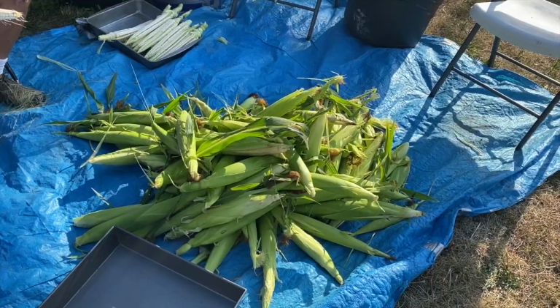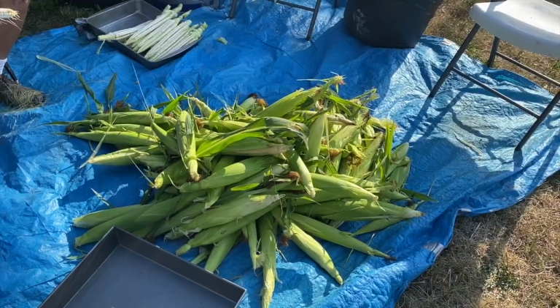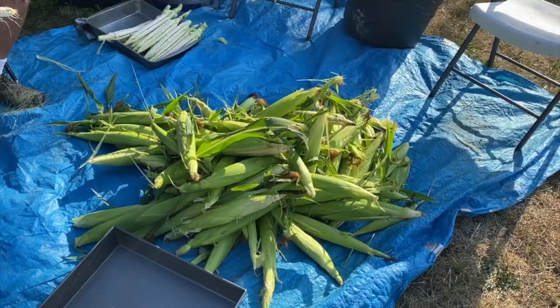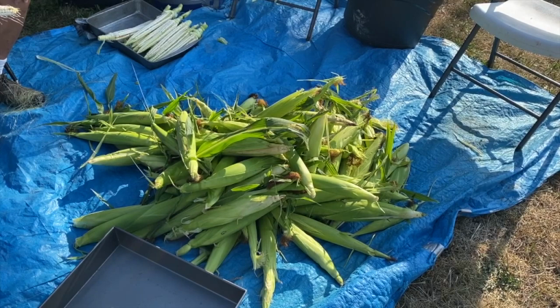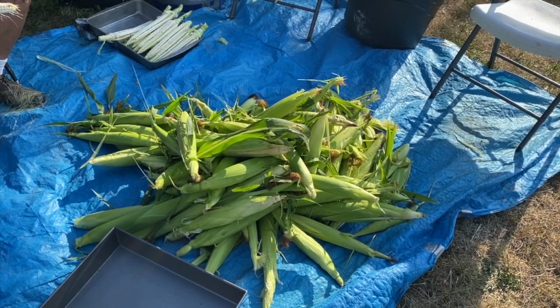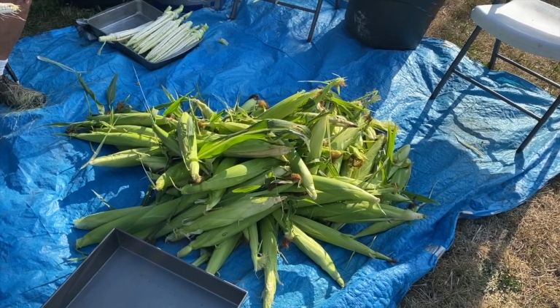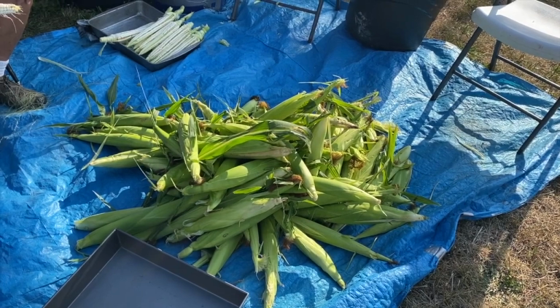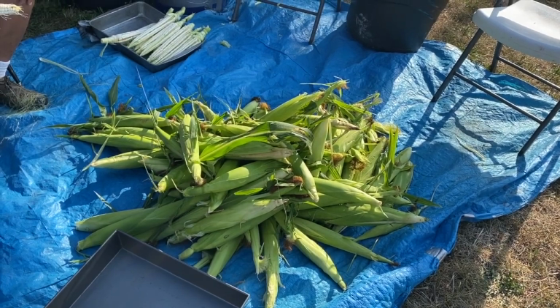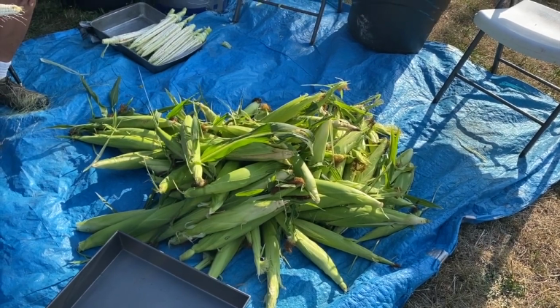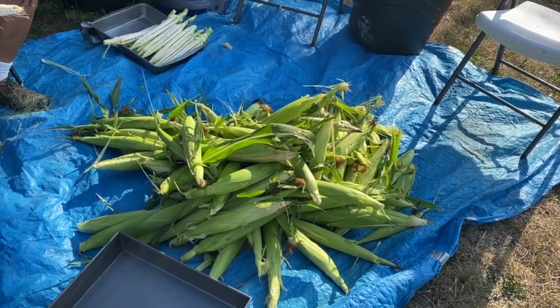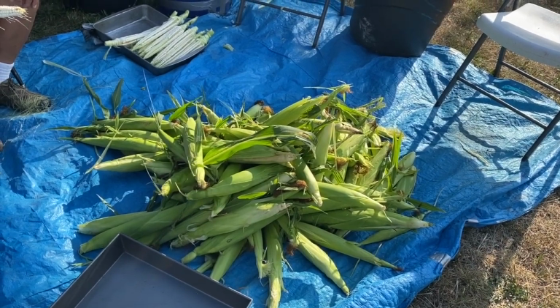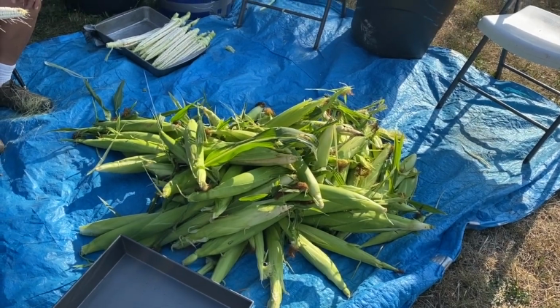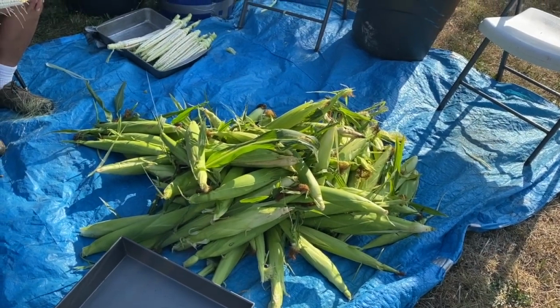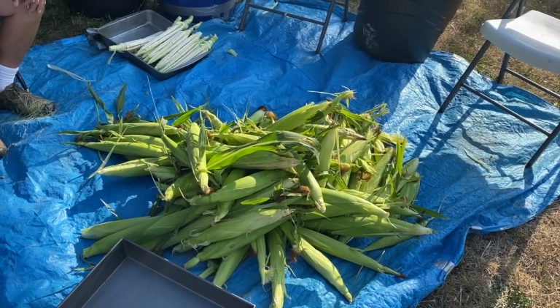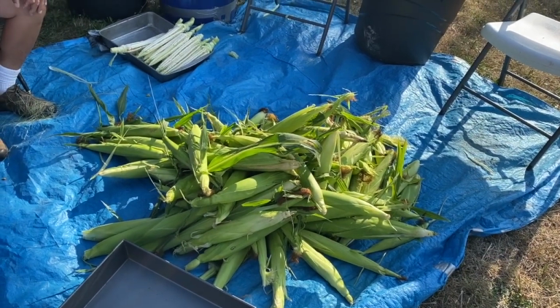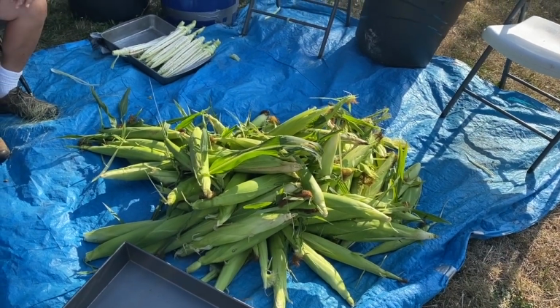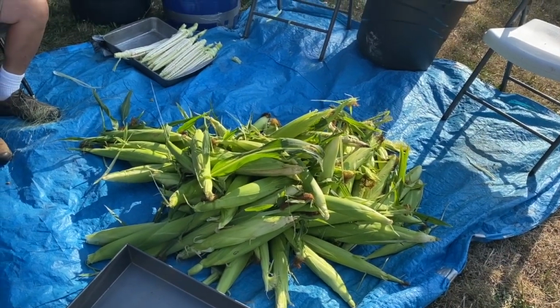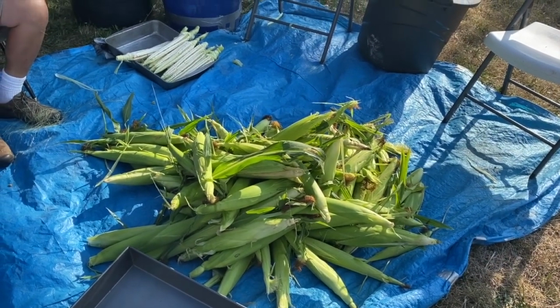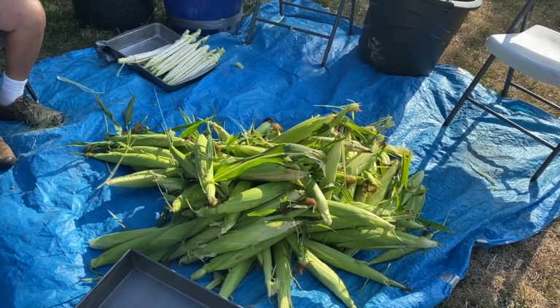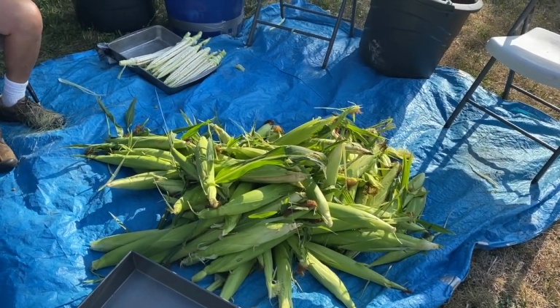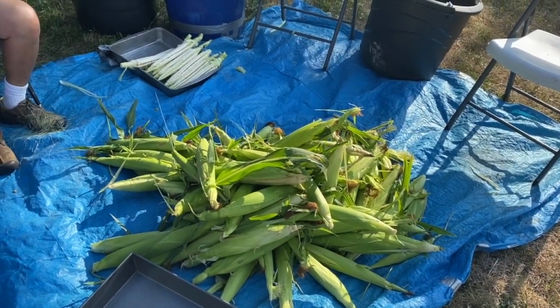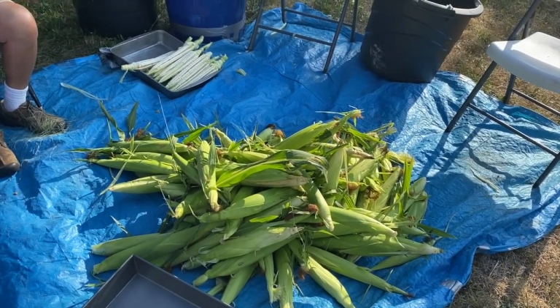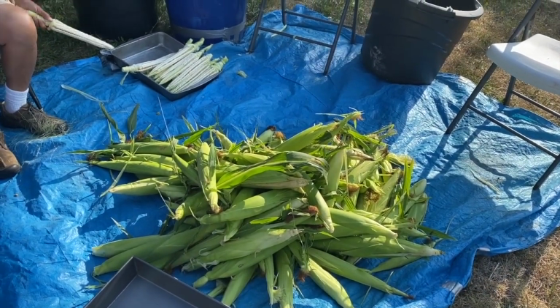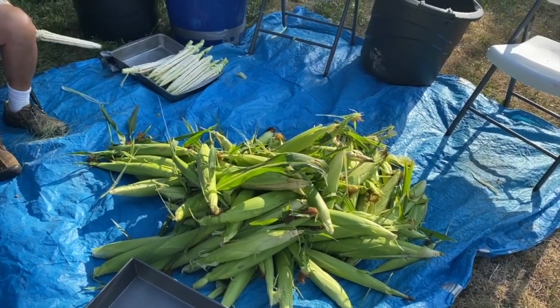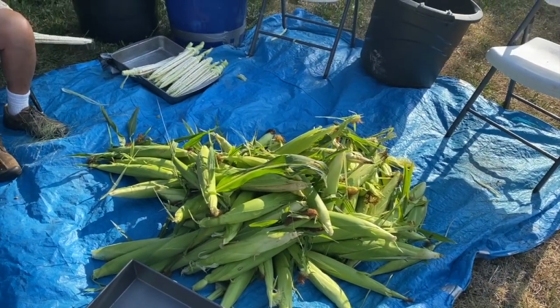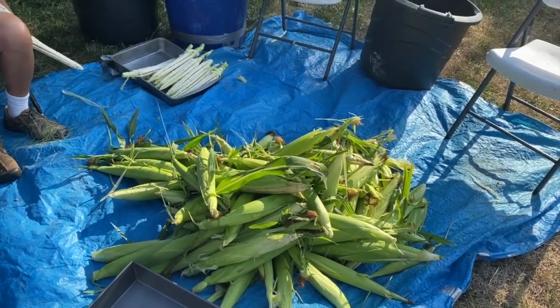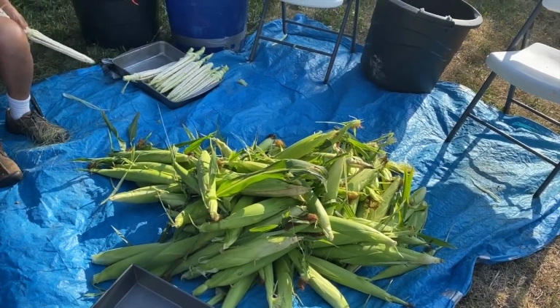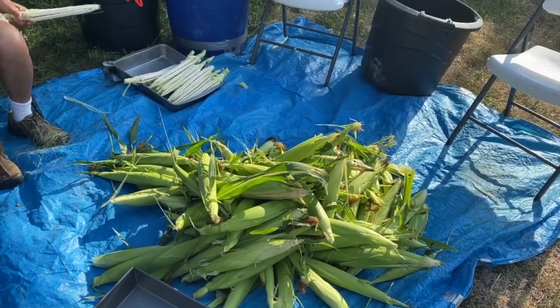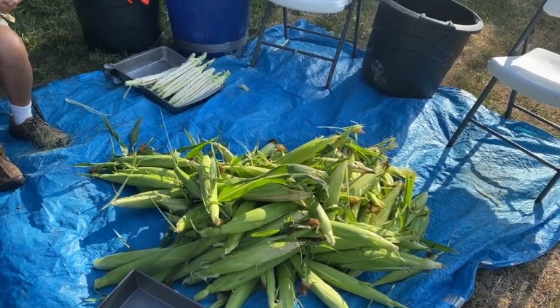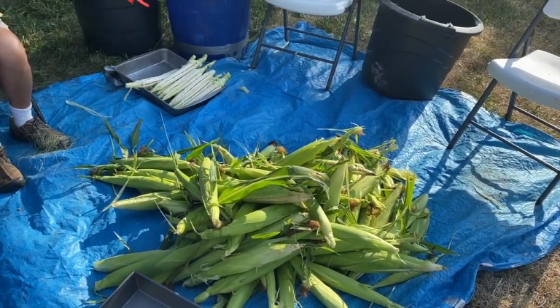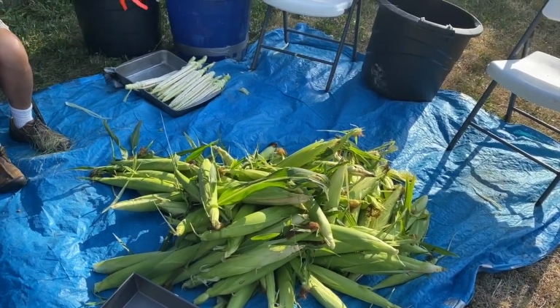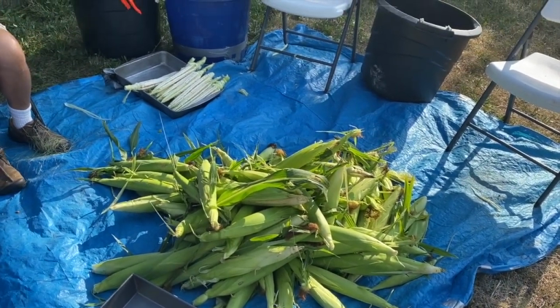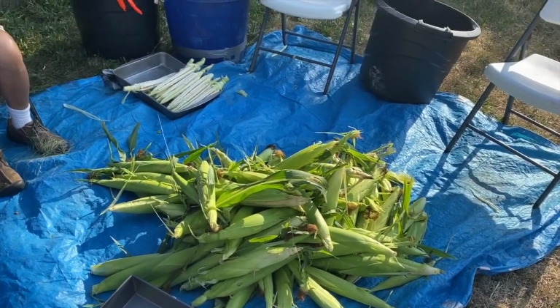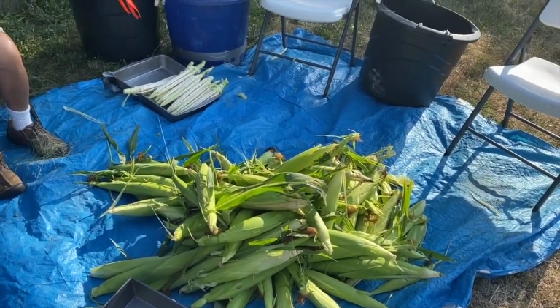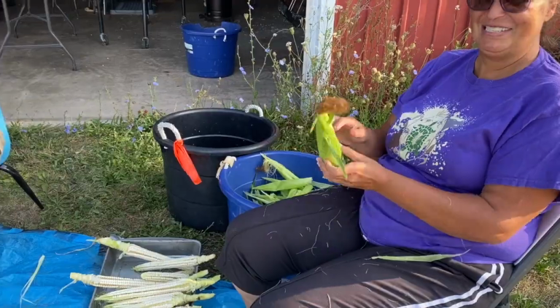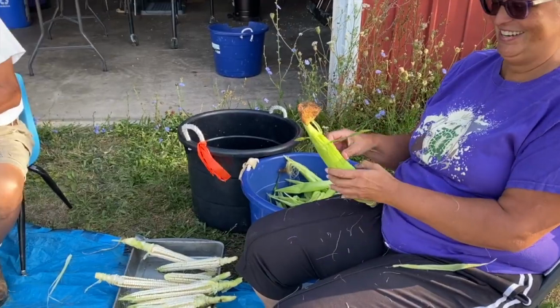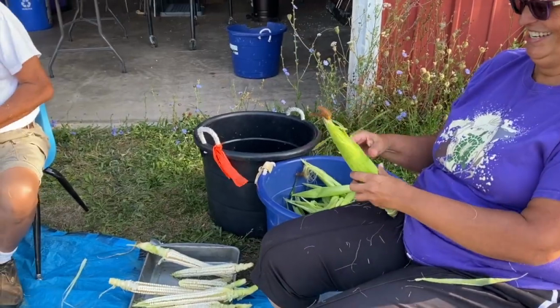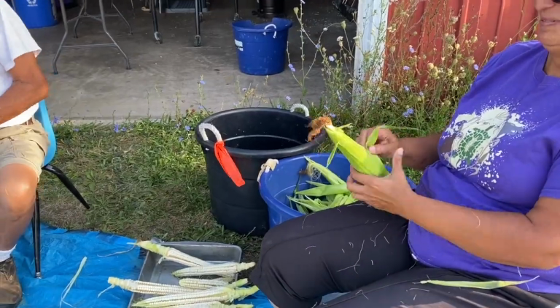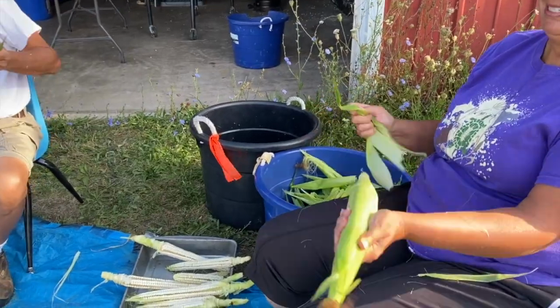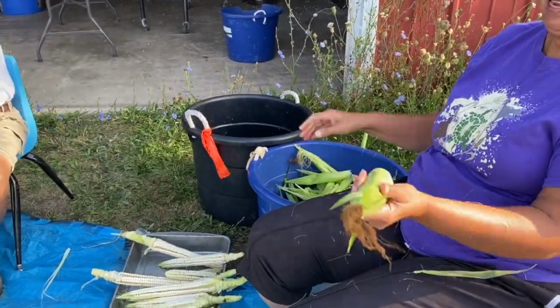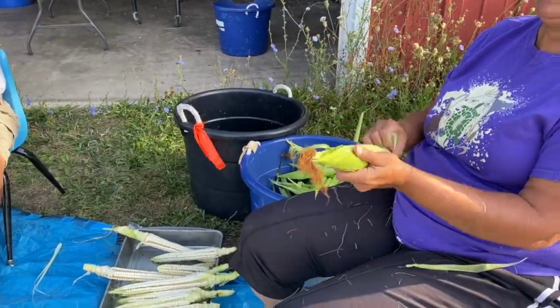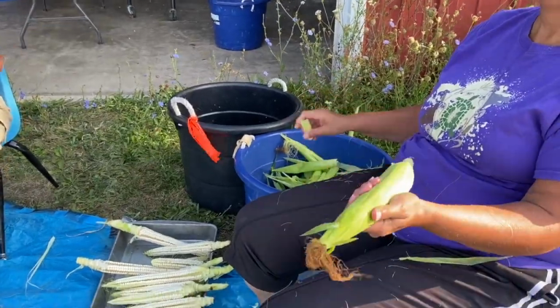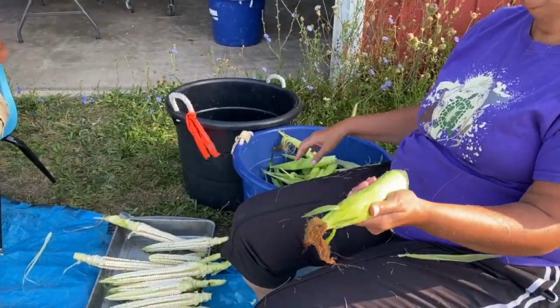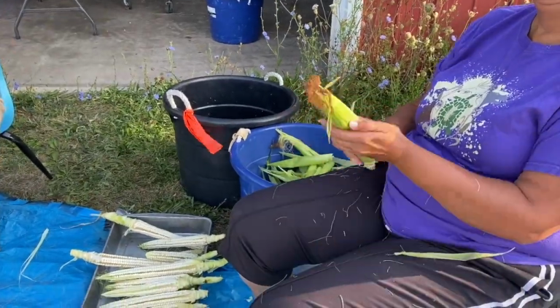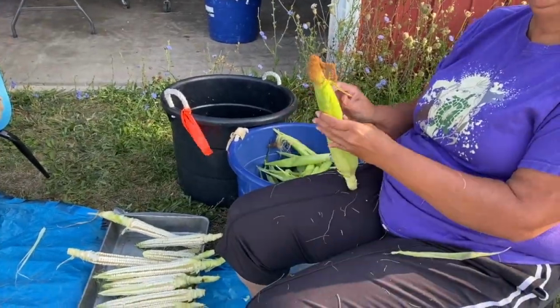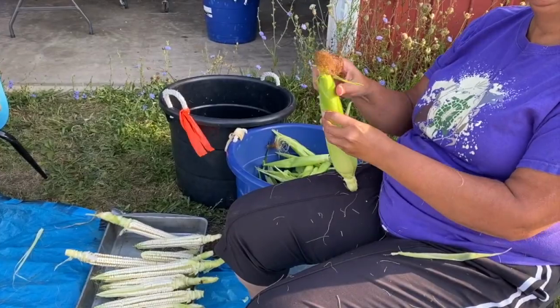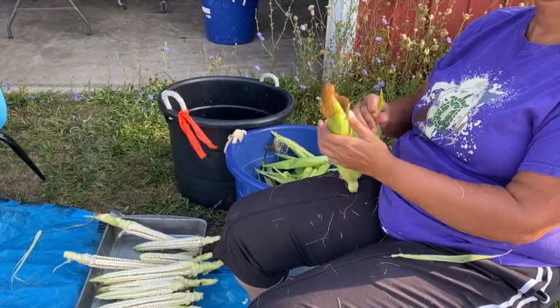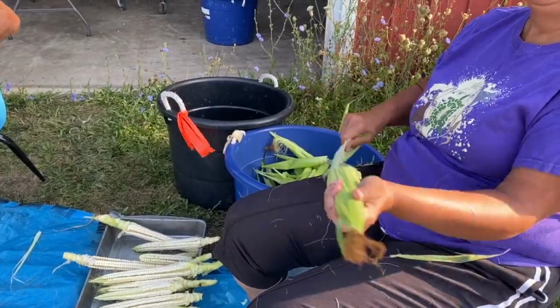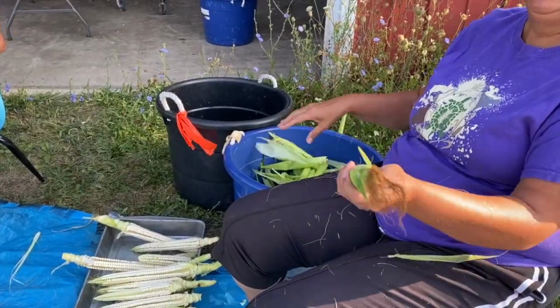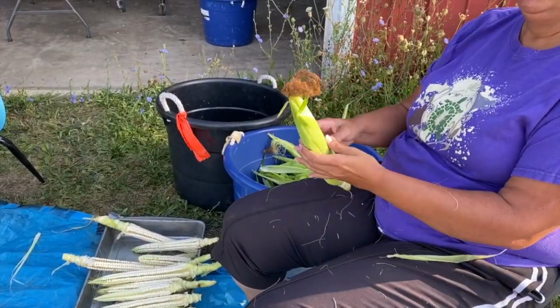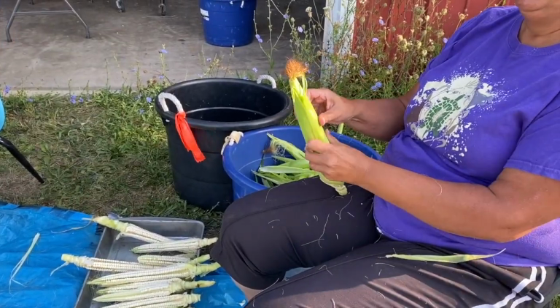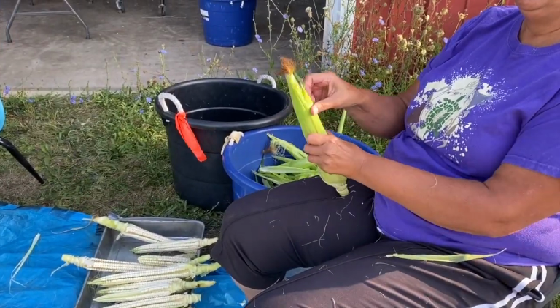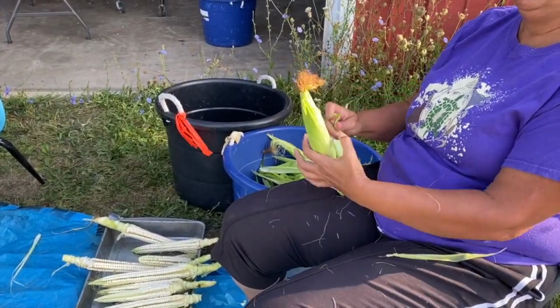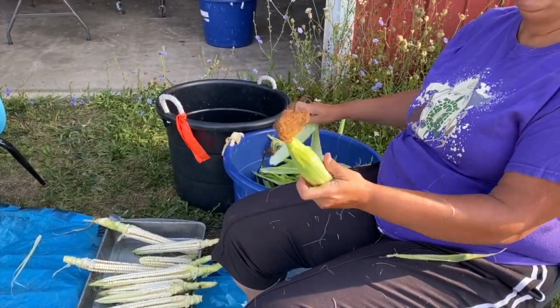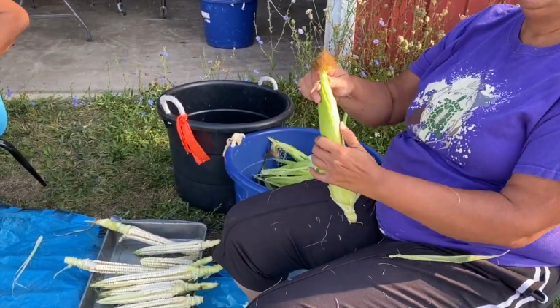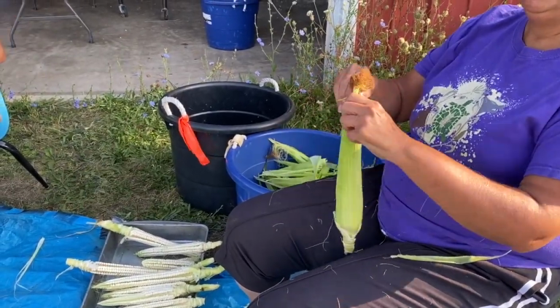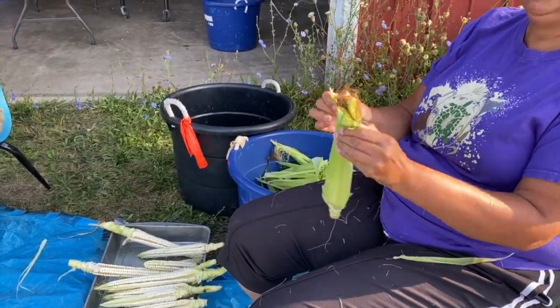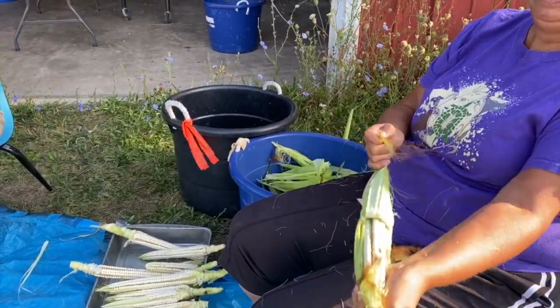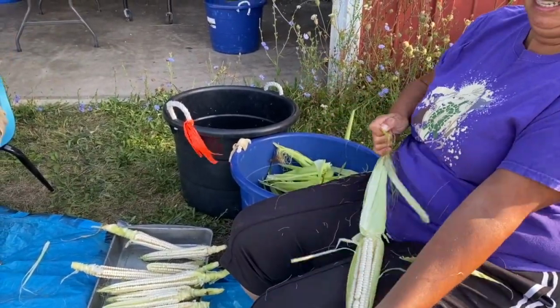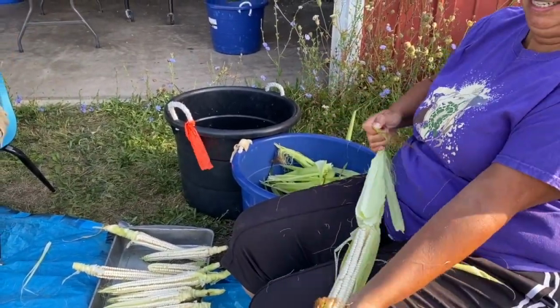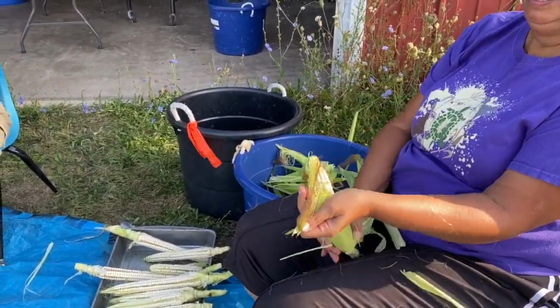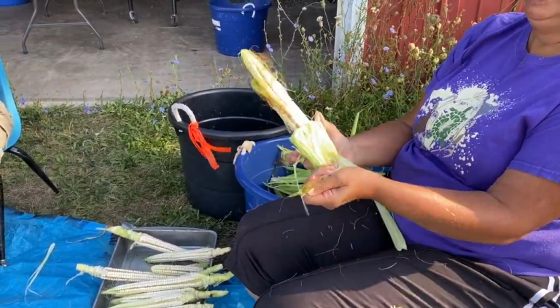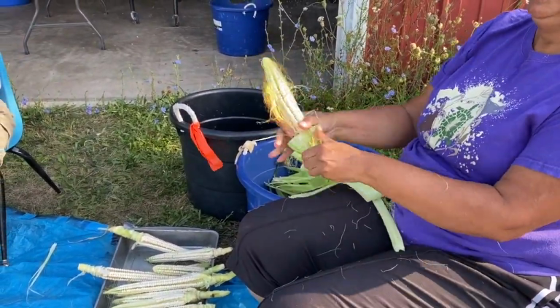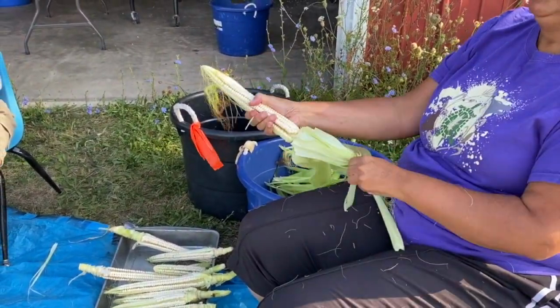Once we harvest our green corn, we pile it up and get ready to husk them. We pull the husks off, leaving part of the stem on to help us later.